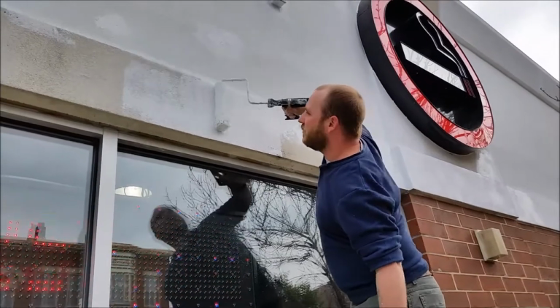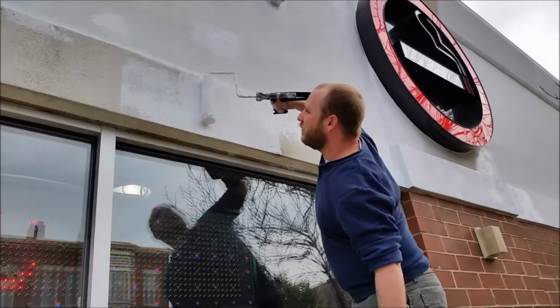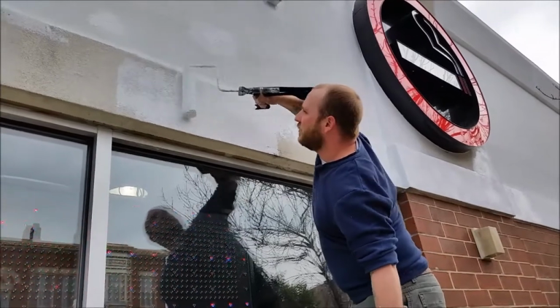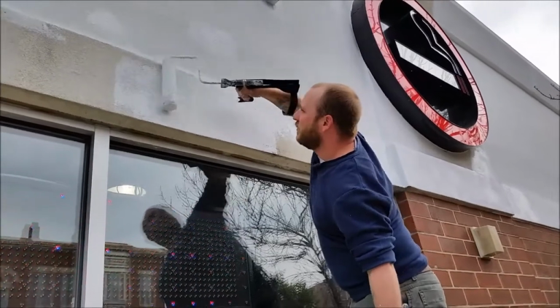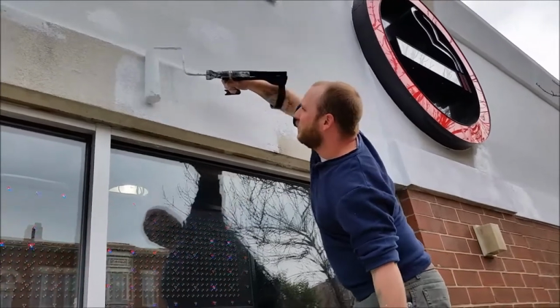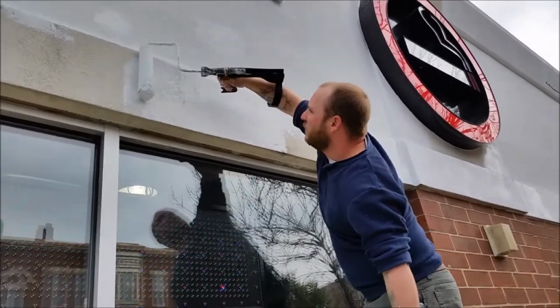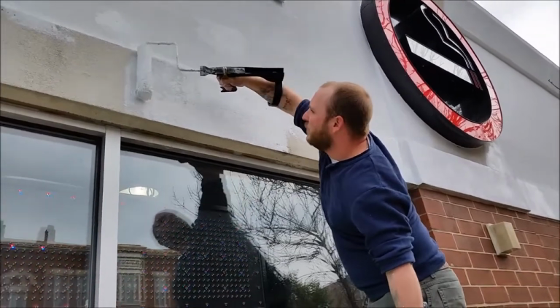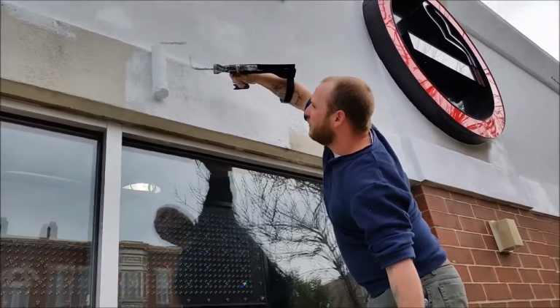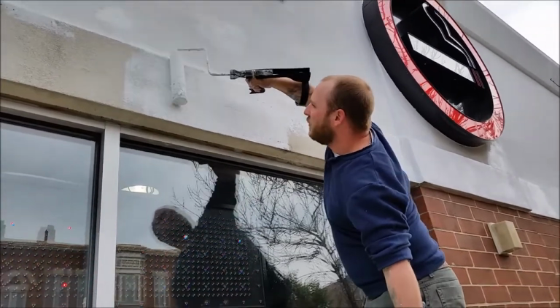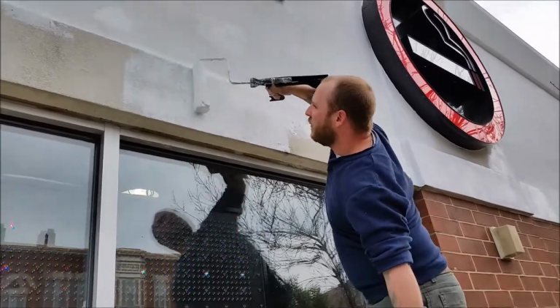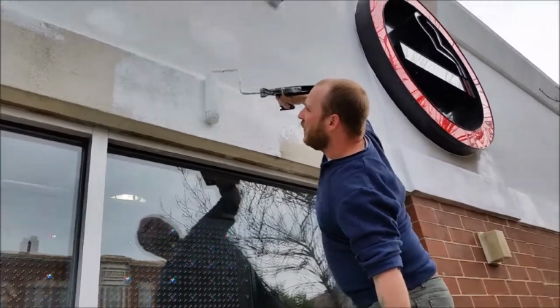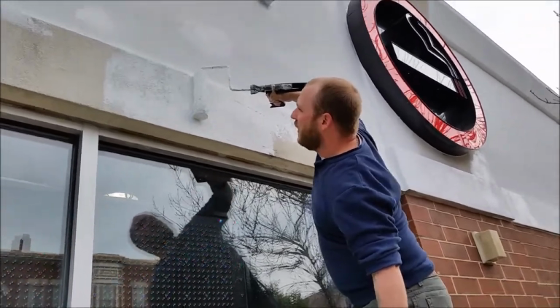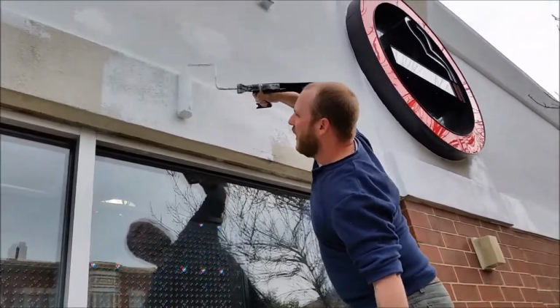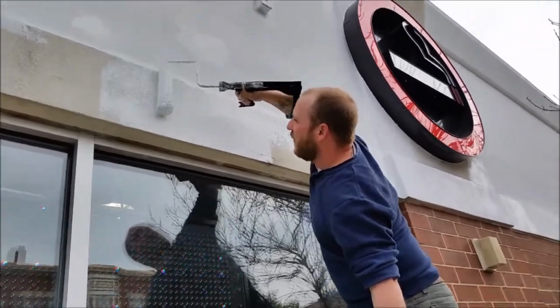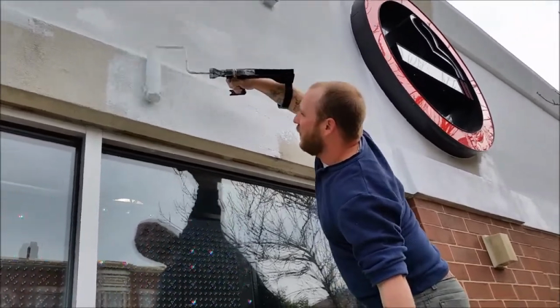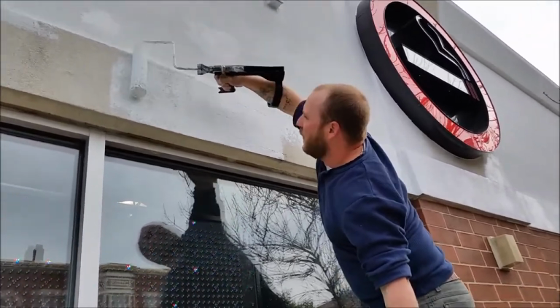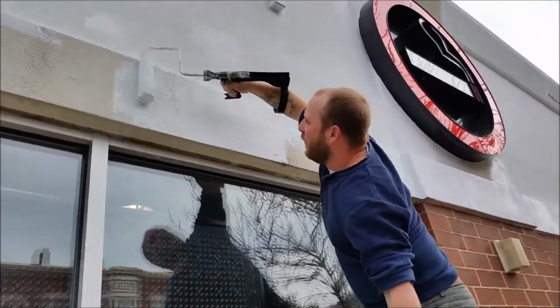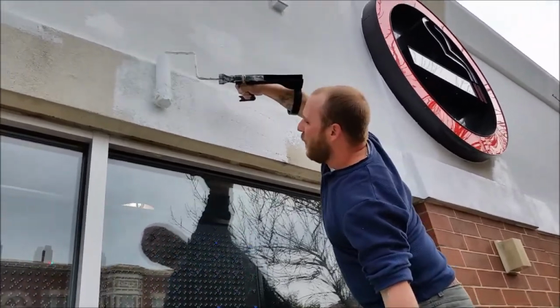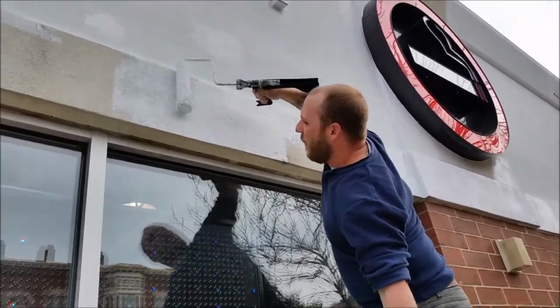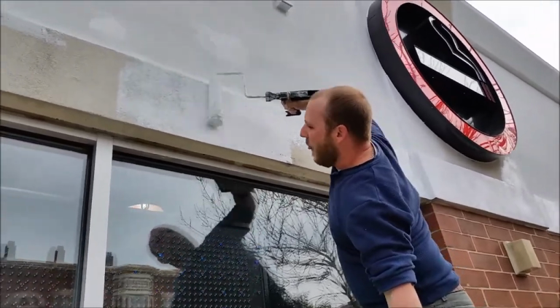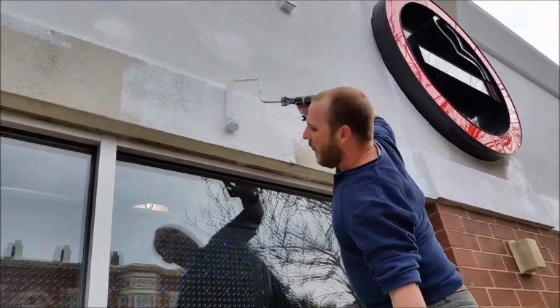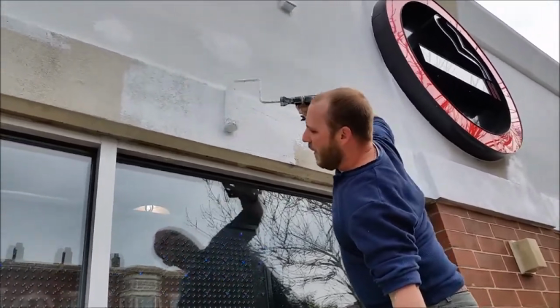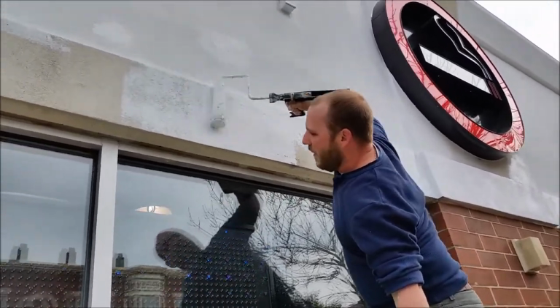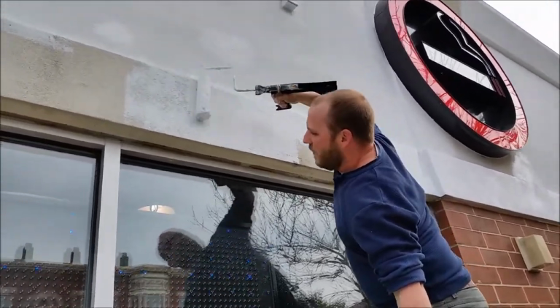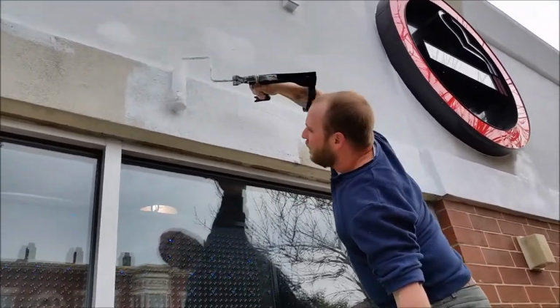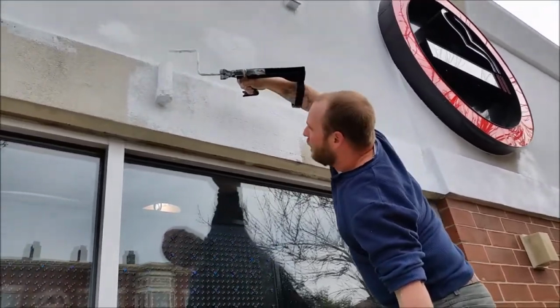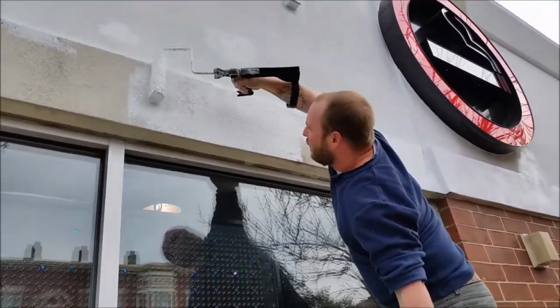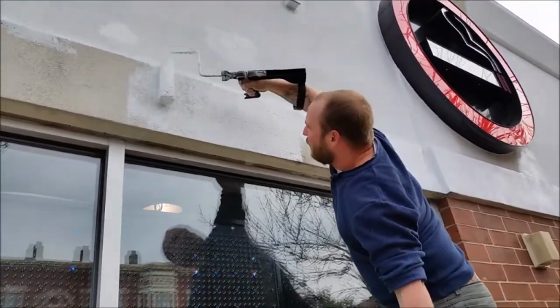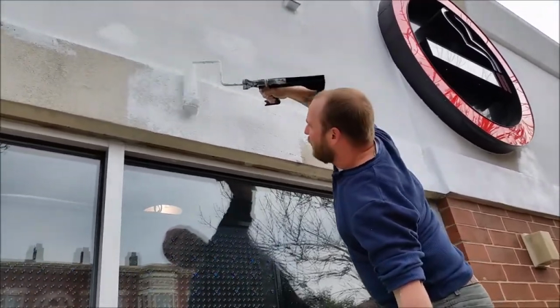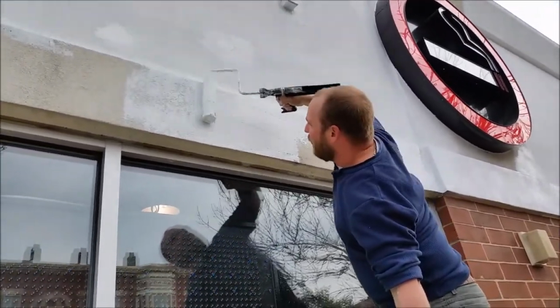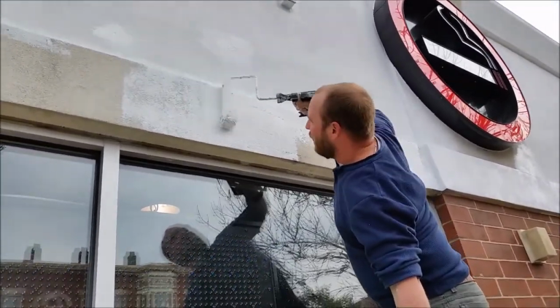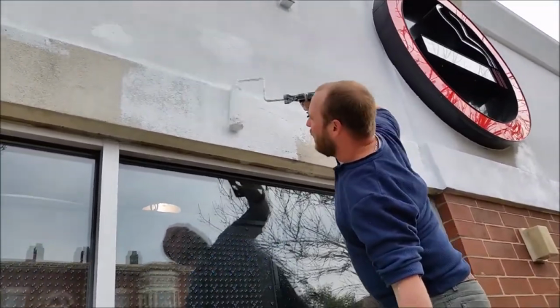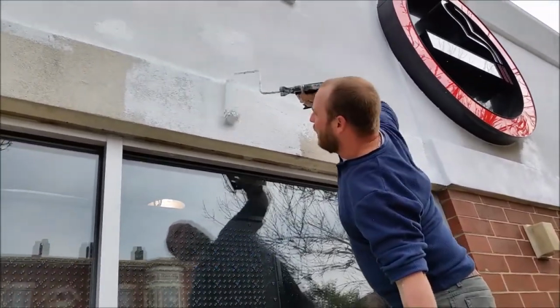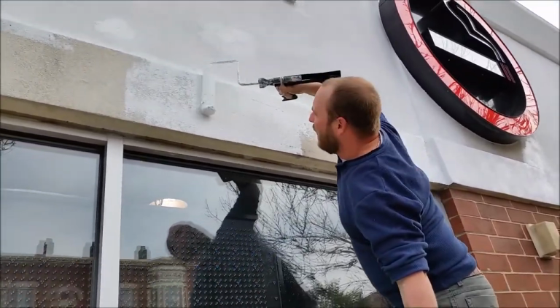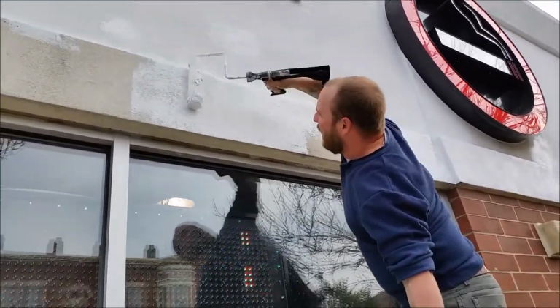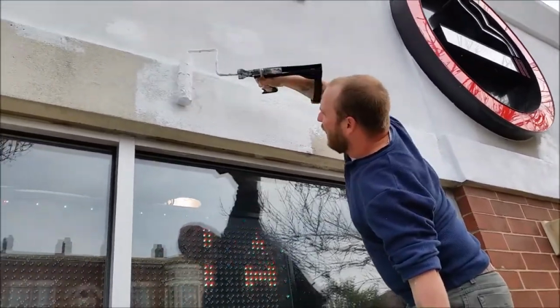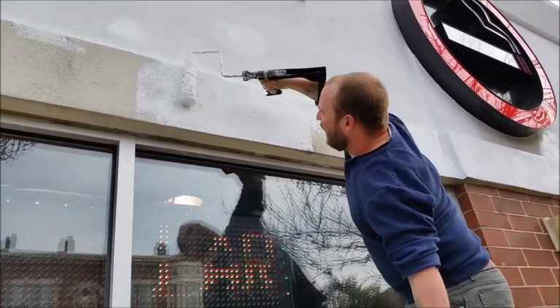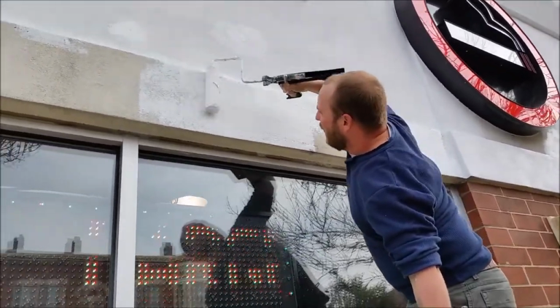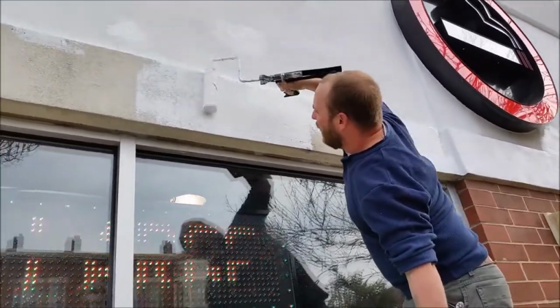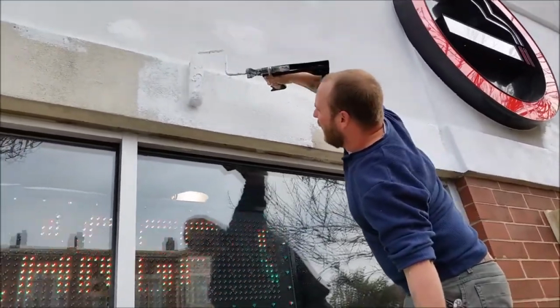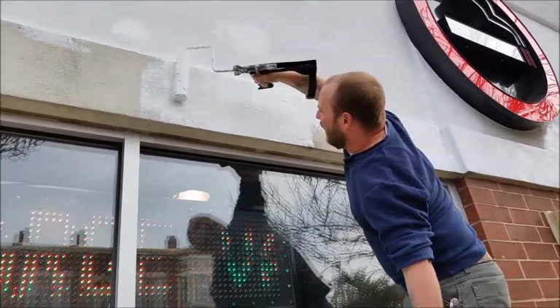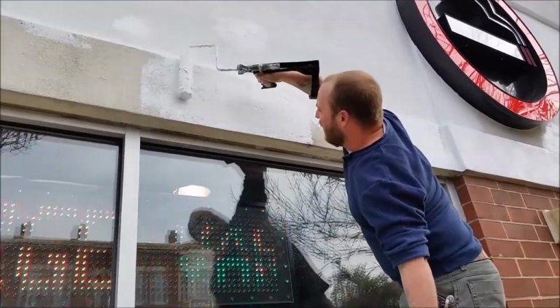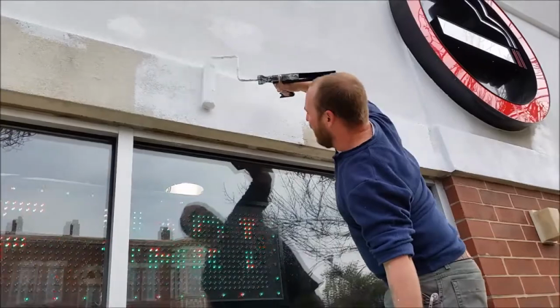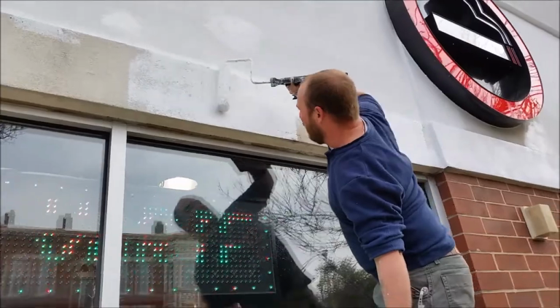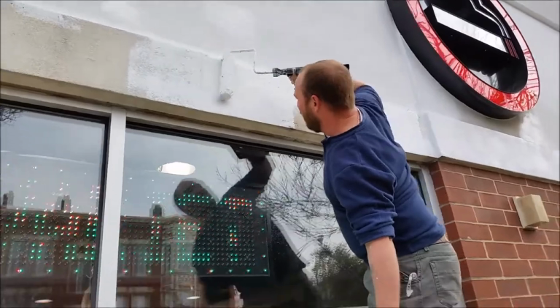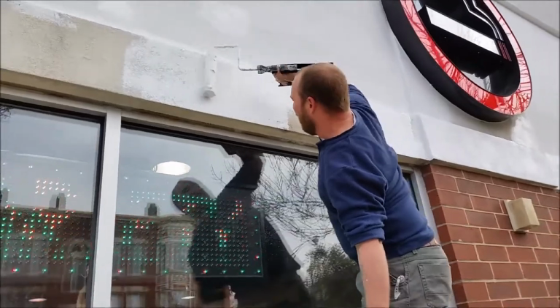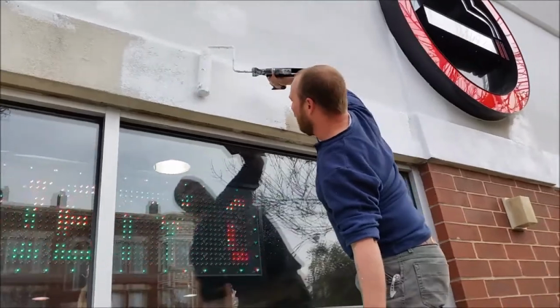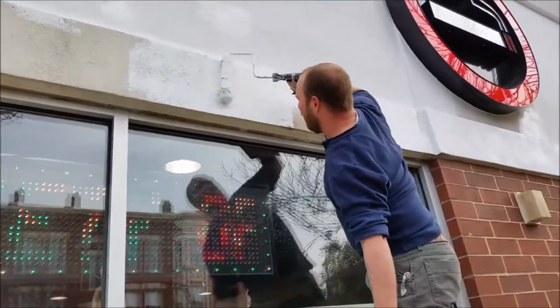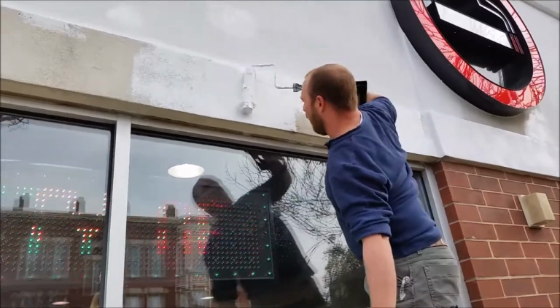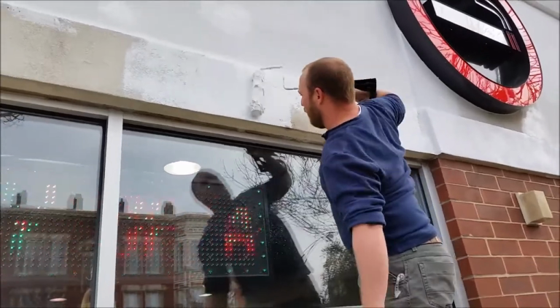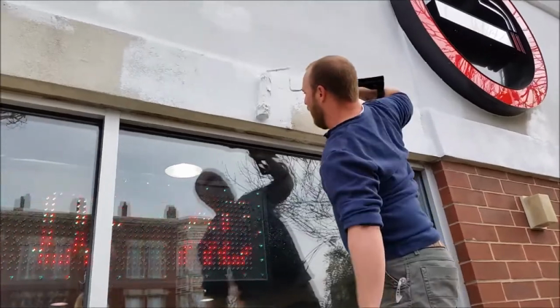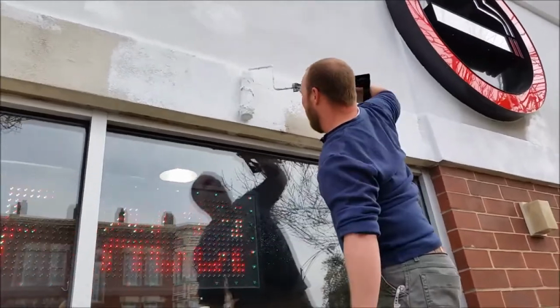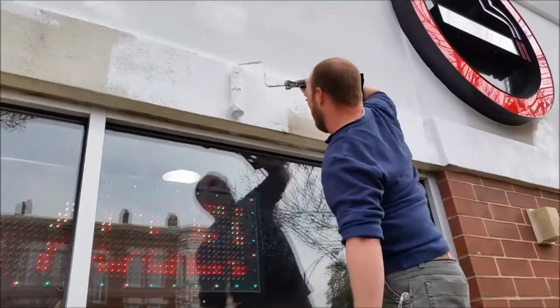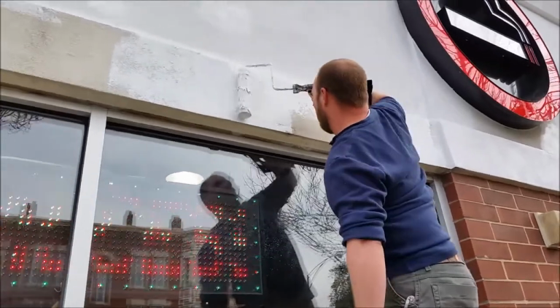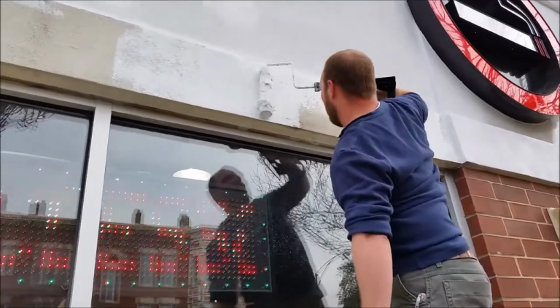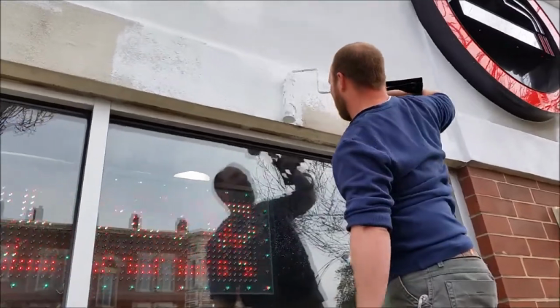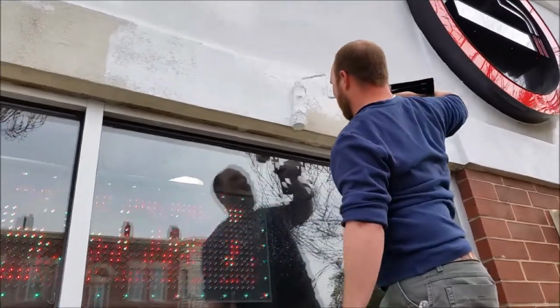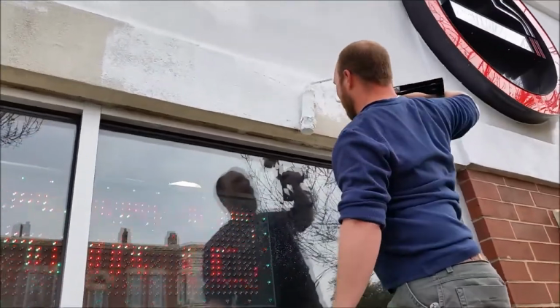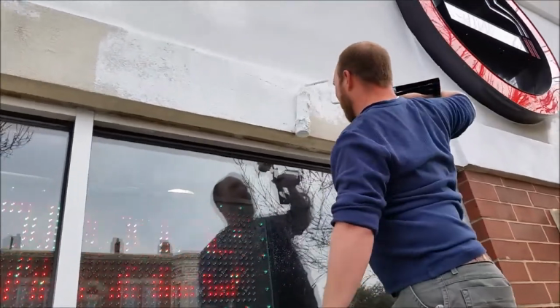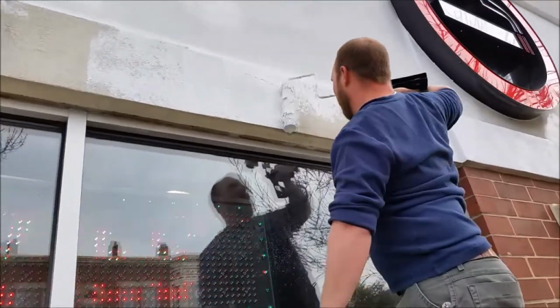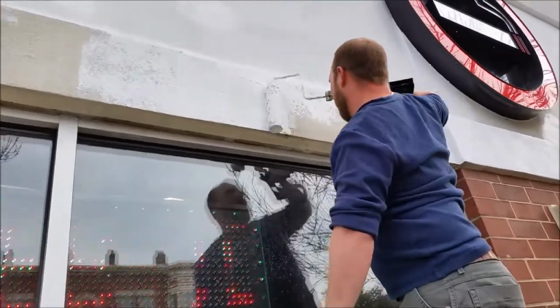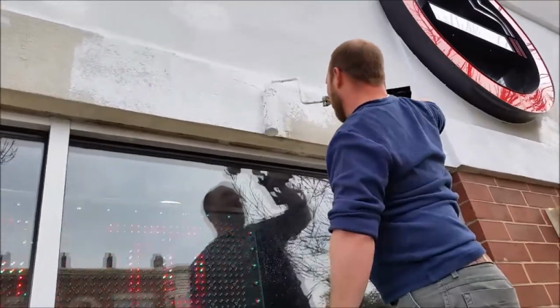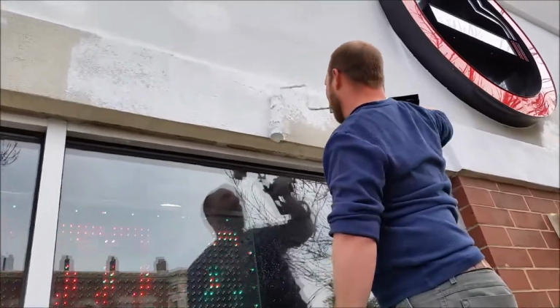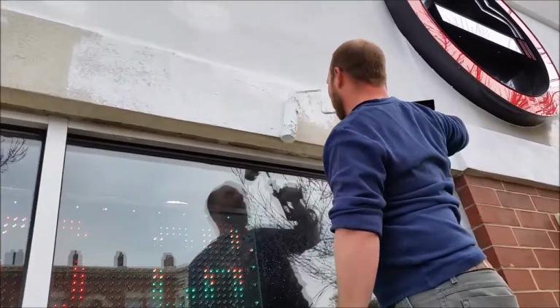Is it easier? I can definitely get more power pushing on the handle.